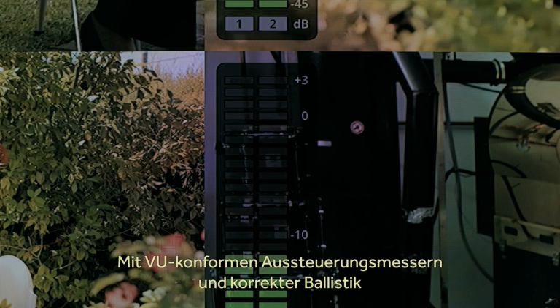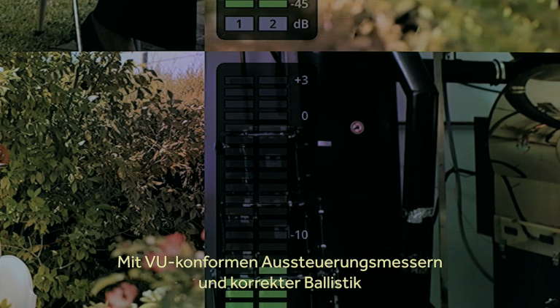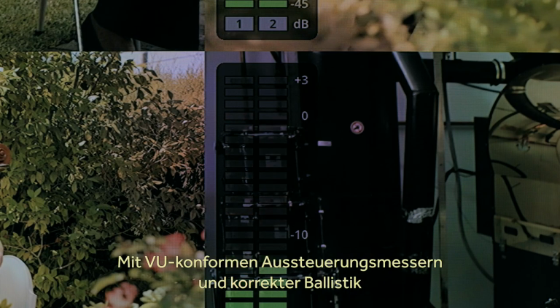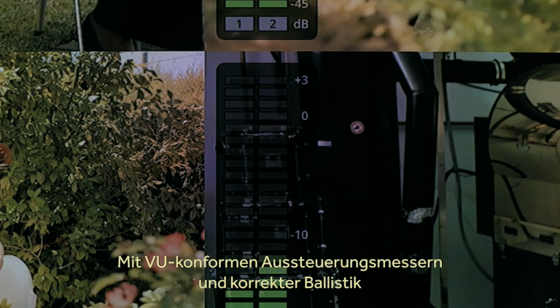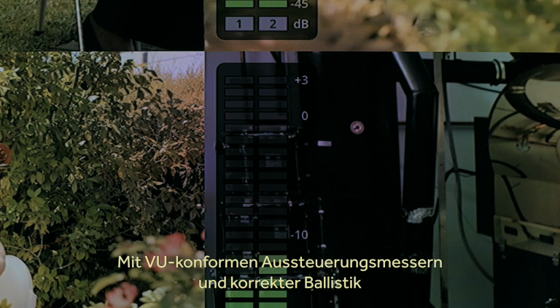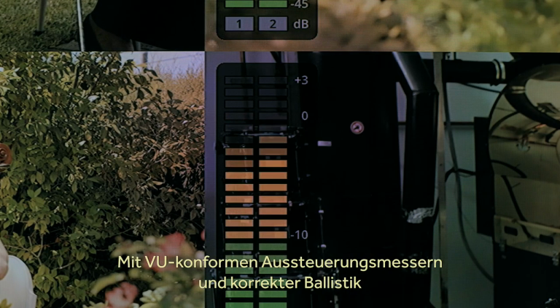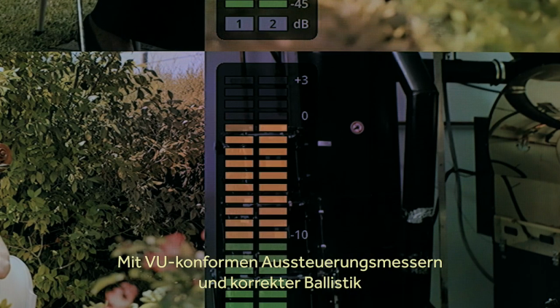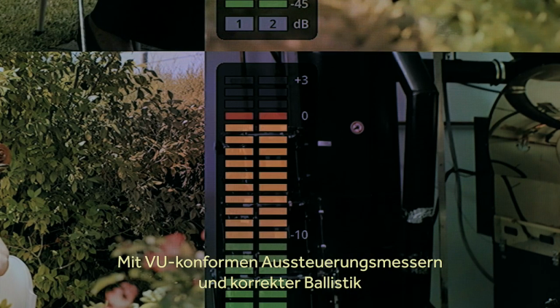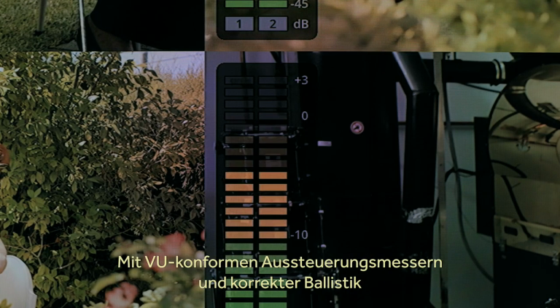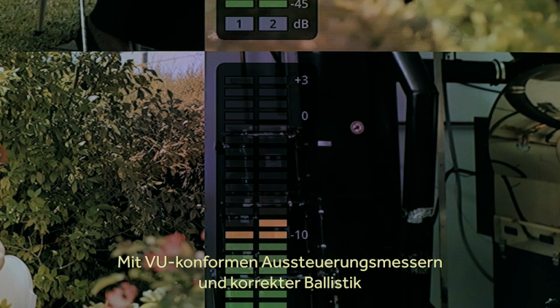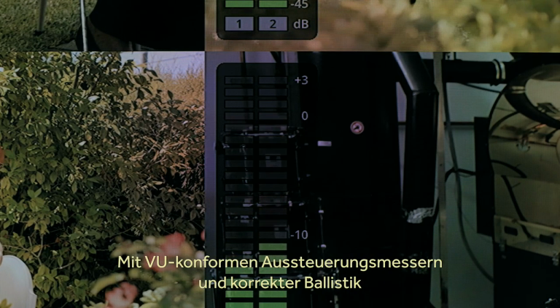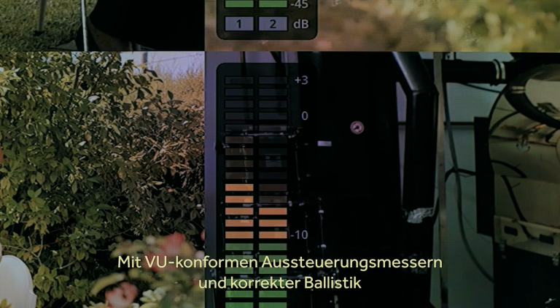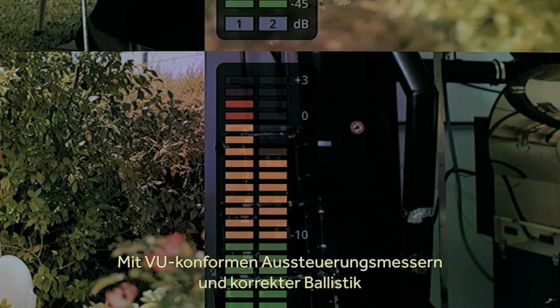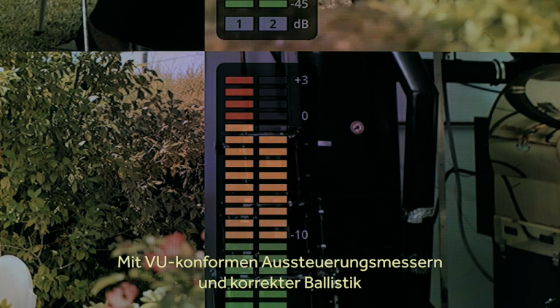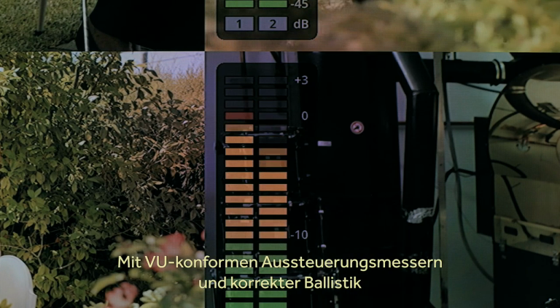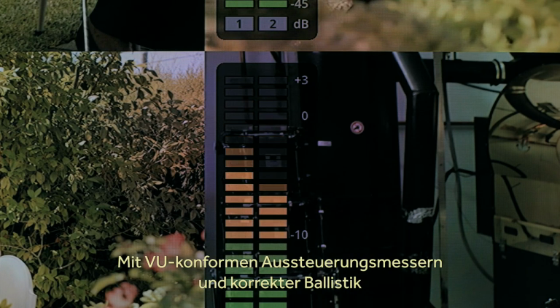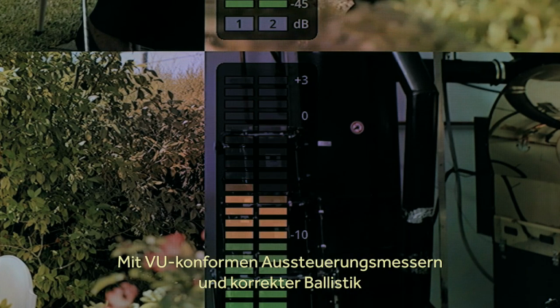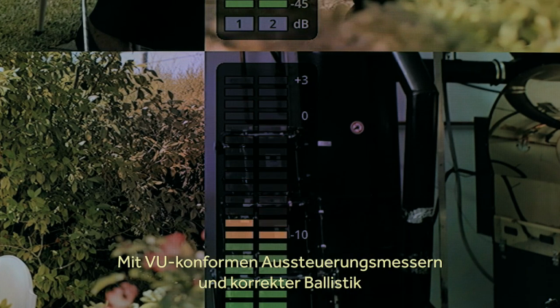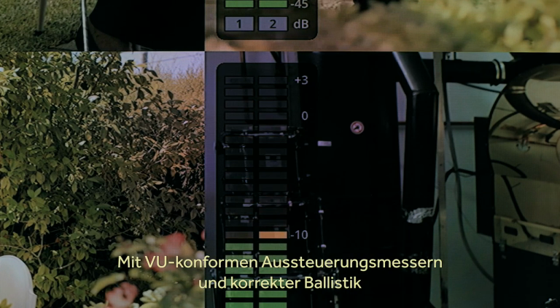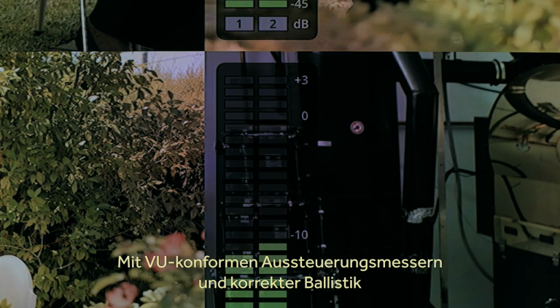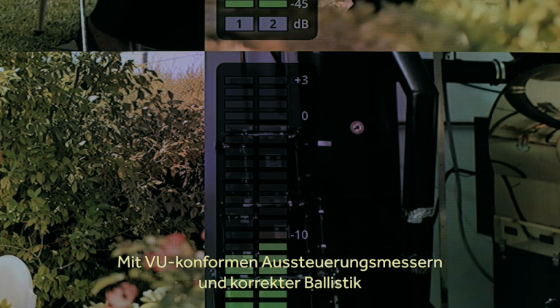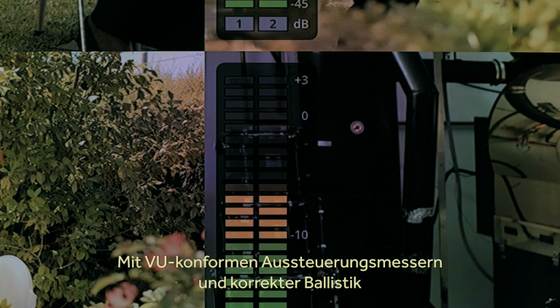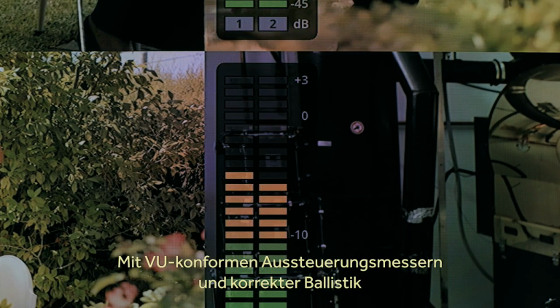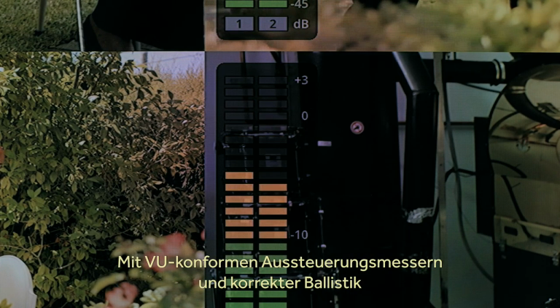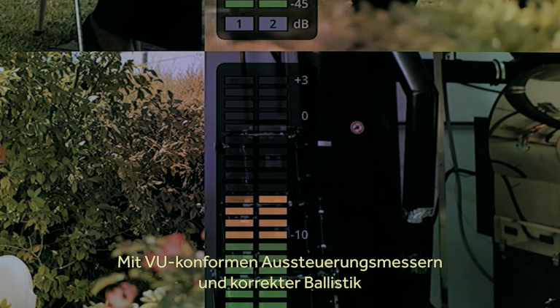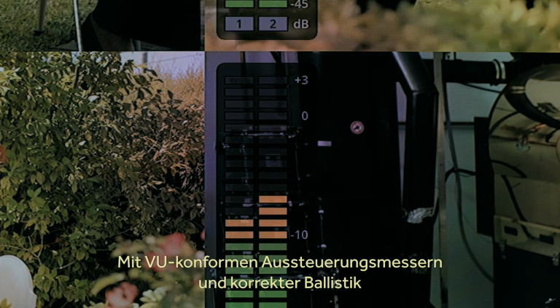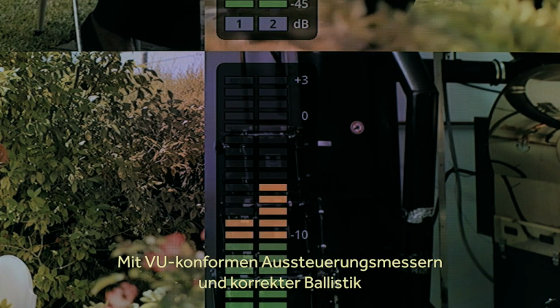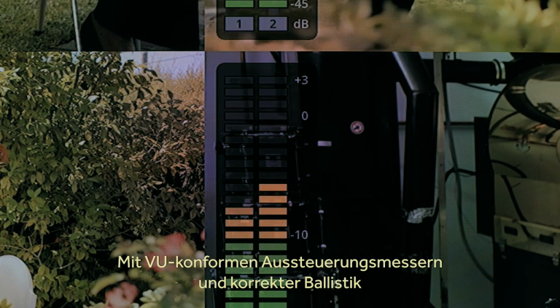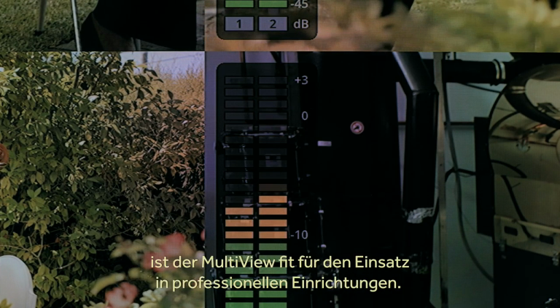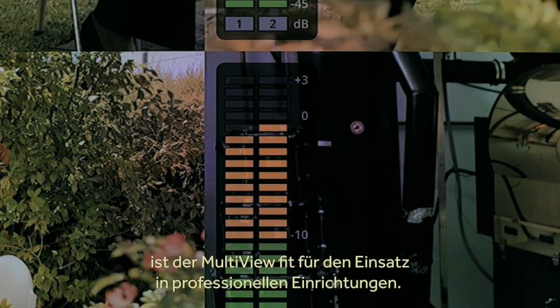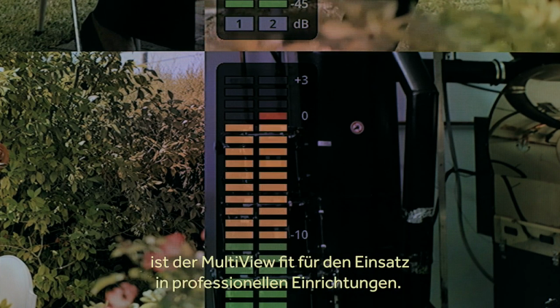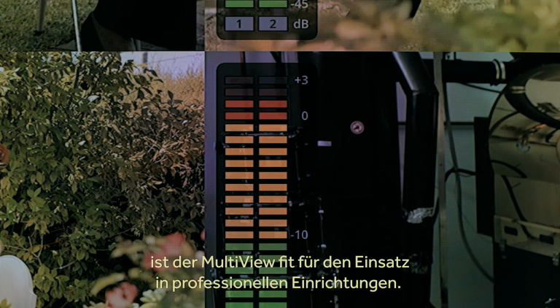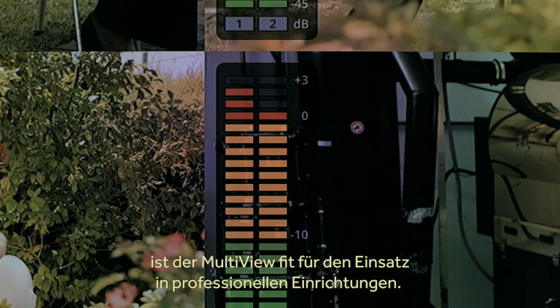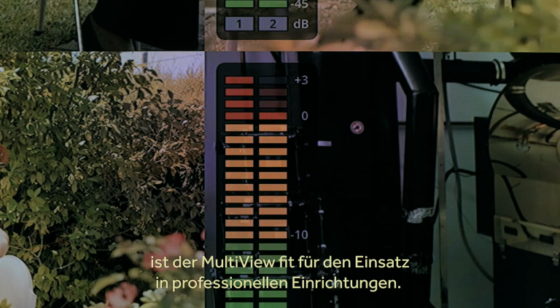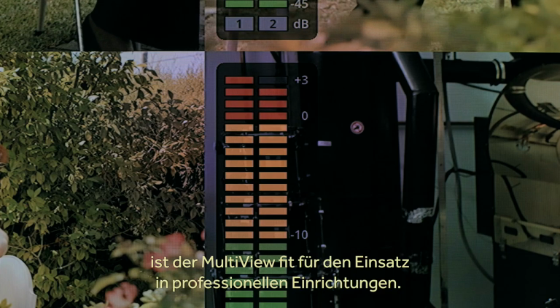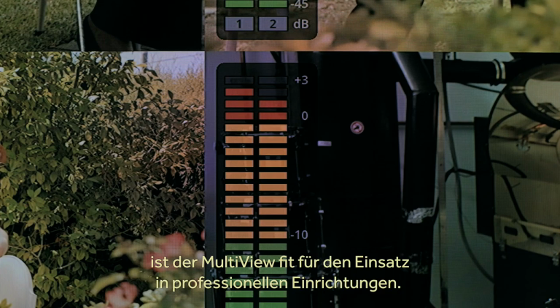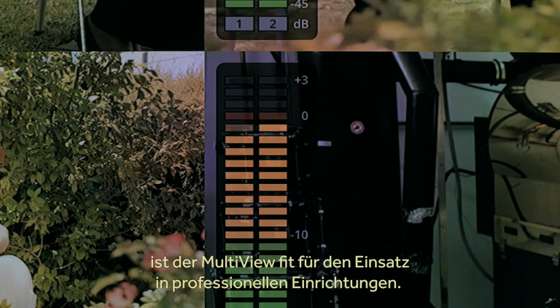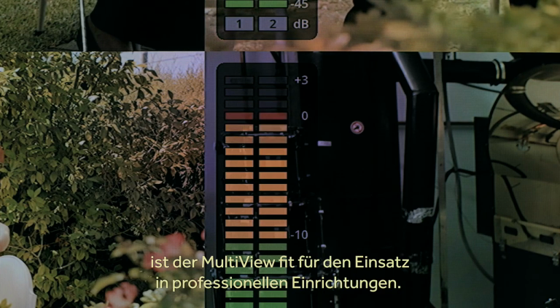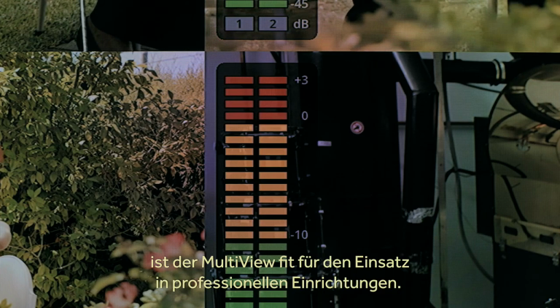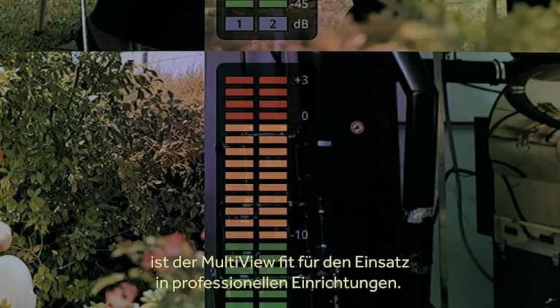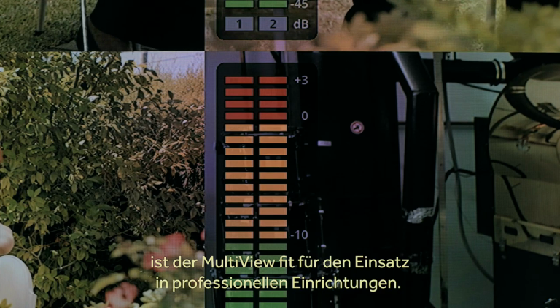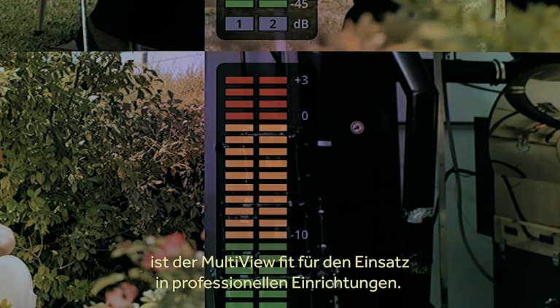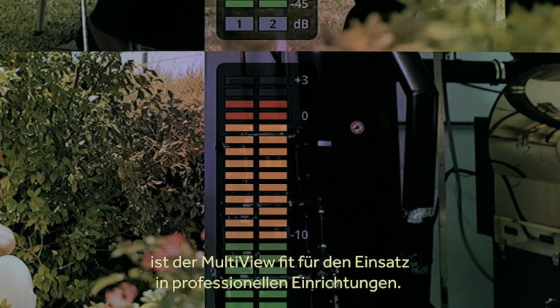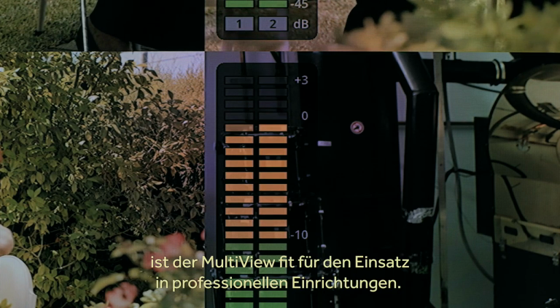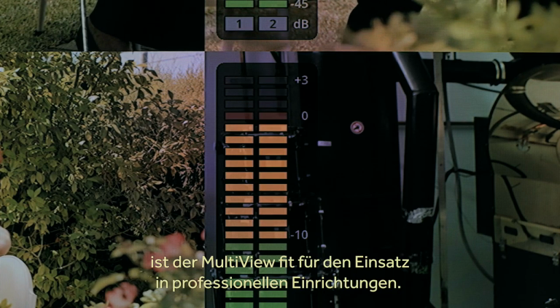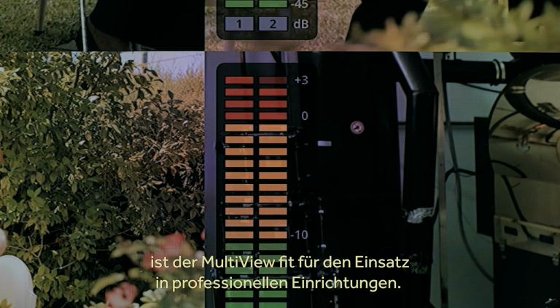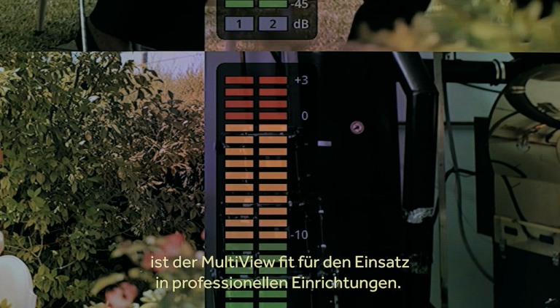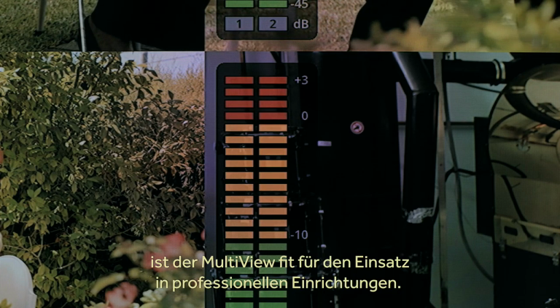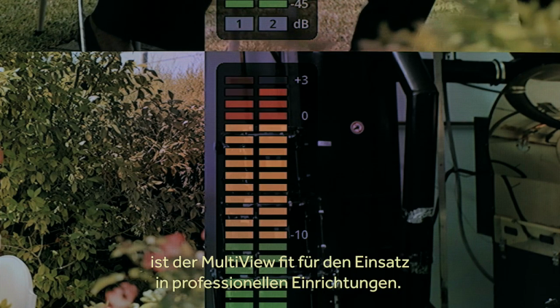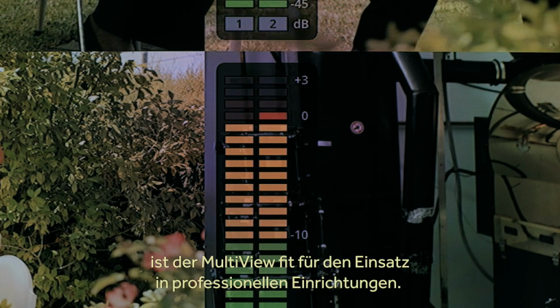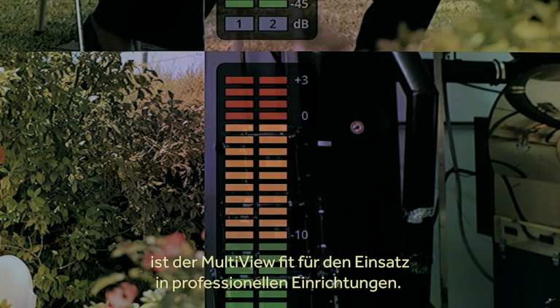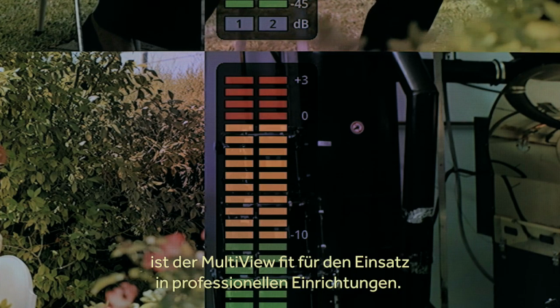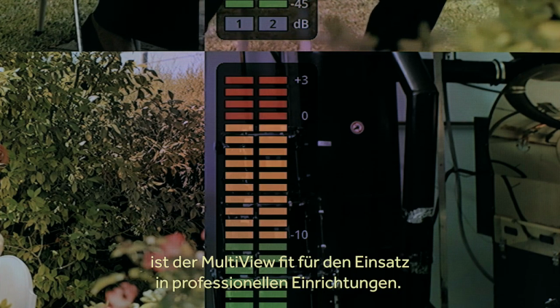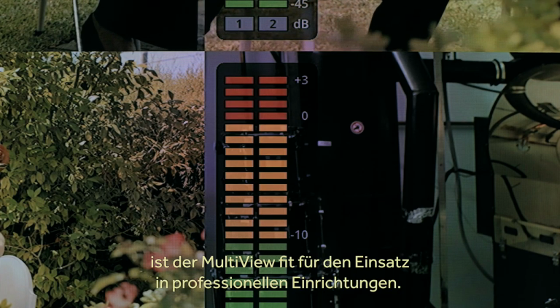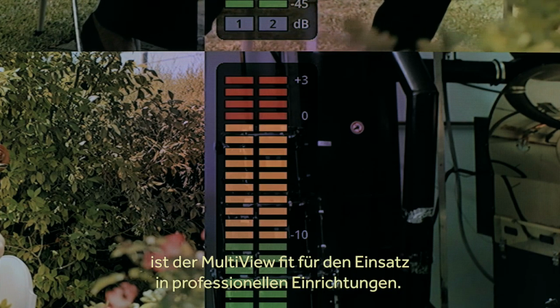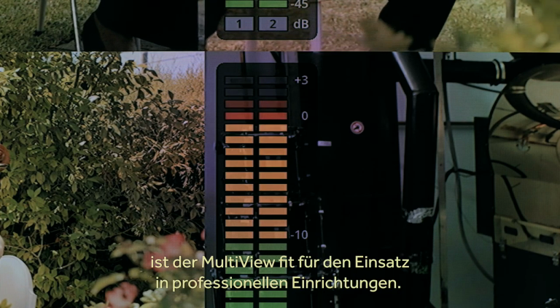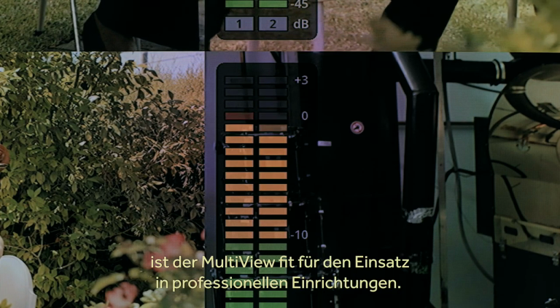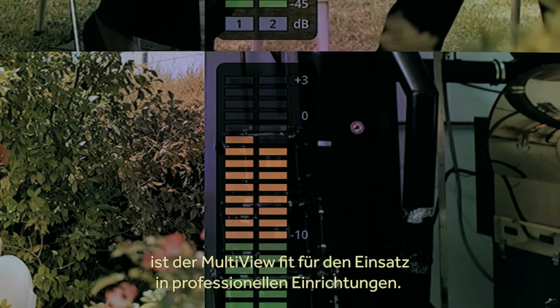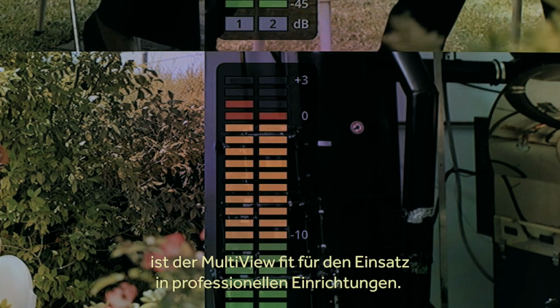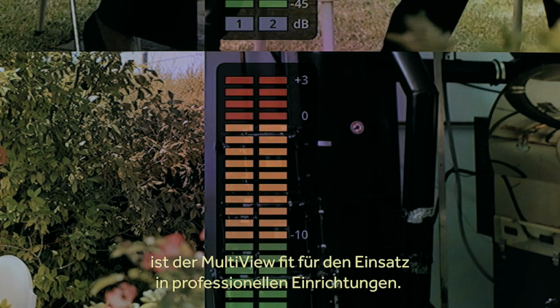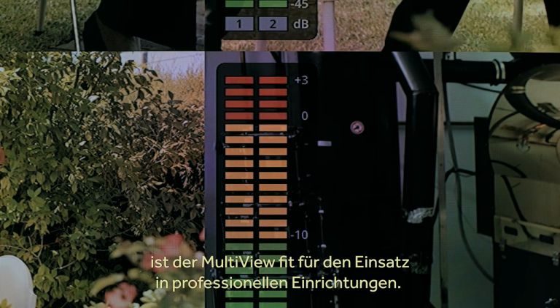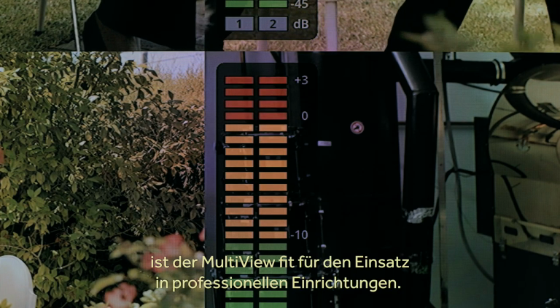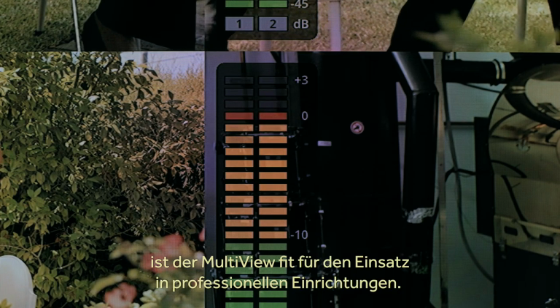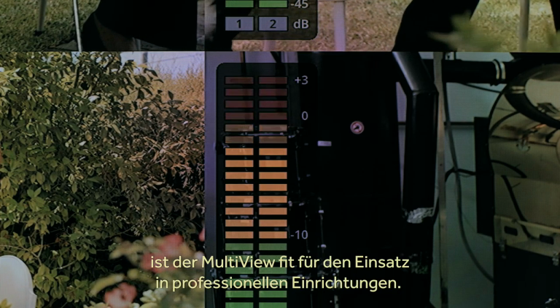The audio level meters conform to the VU audiometer specification, with all the correct ballistics, so you can use them in professional installations.